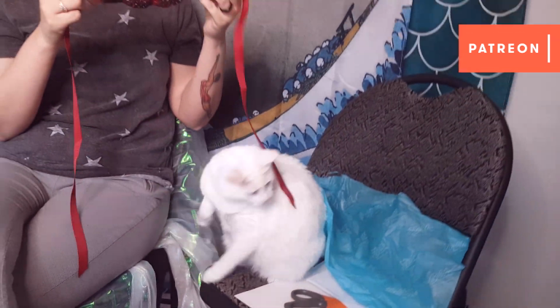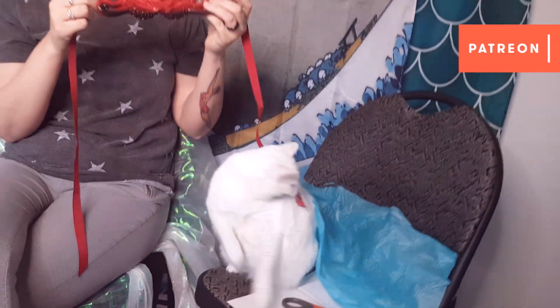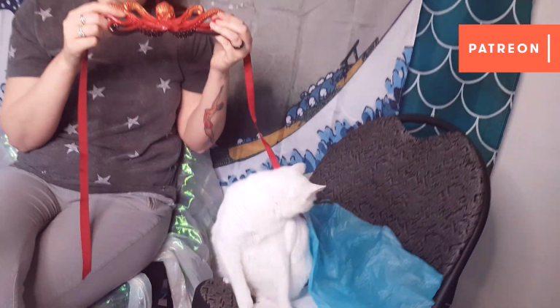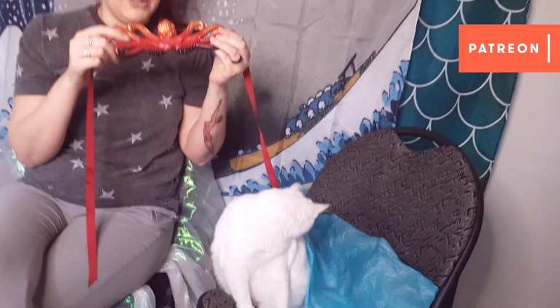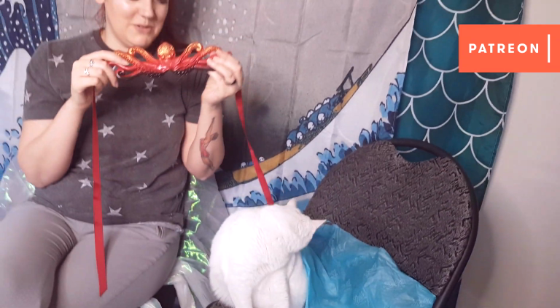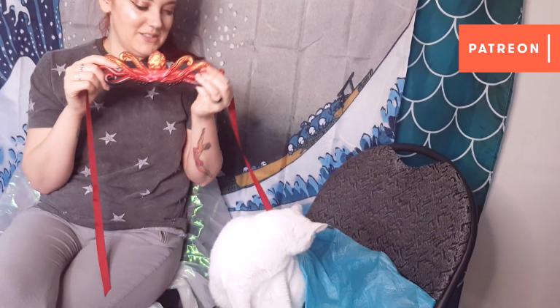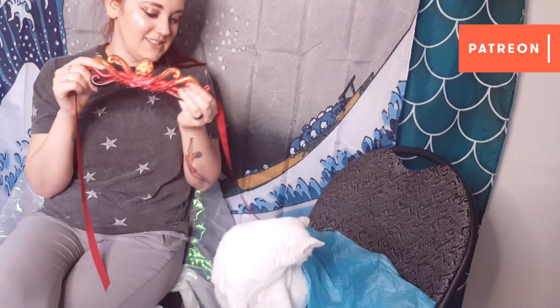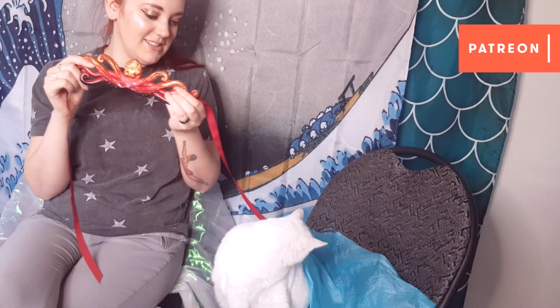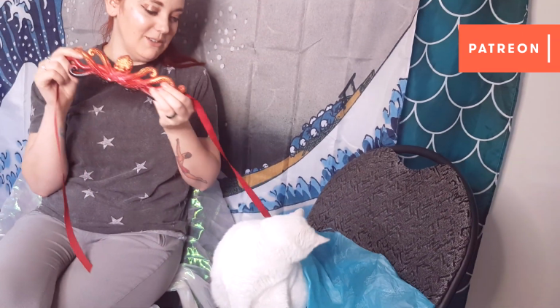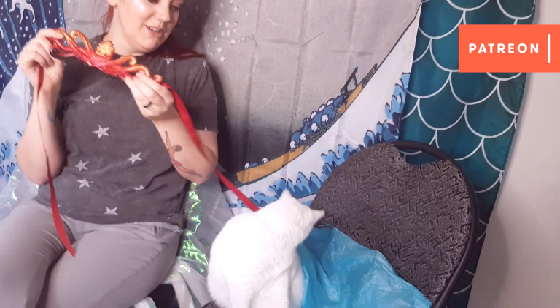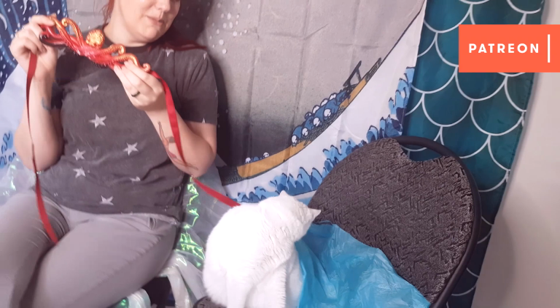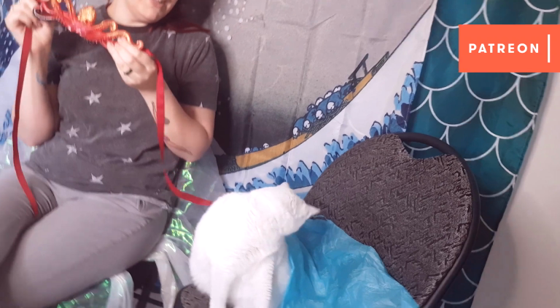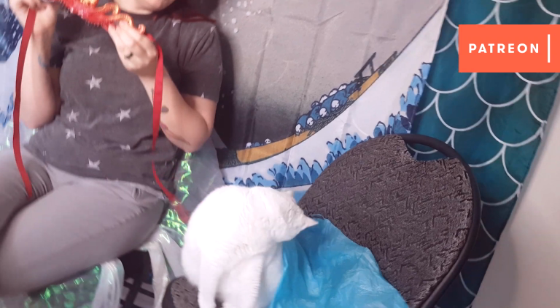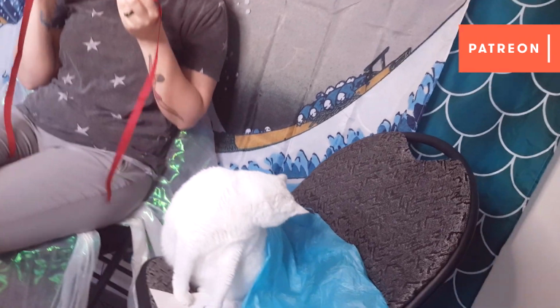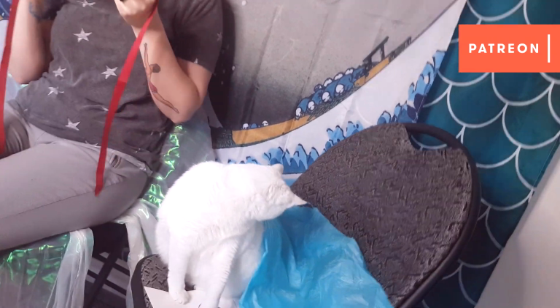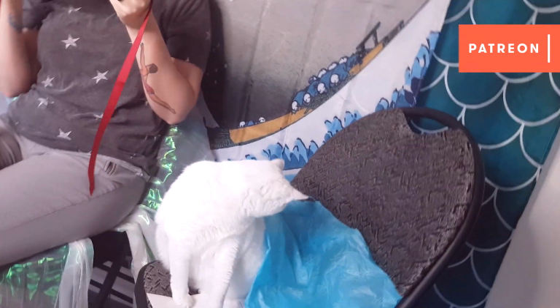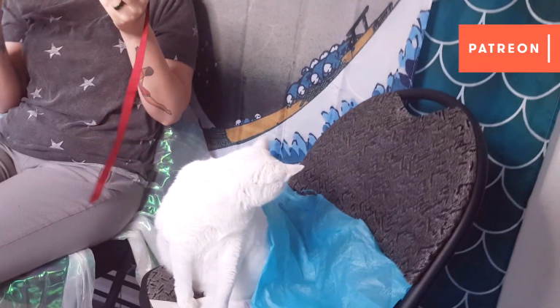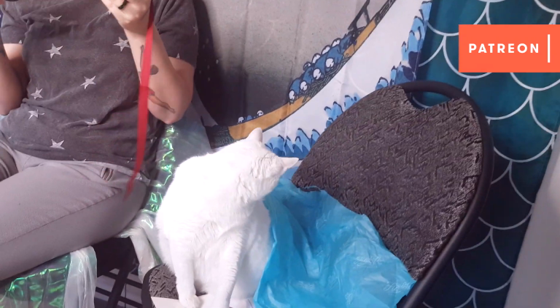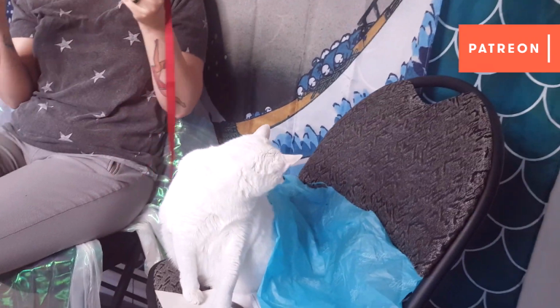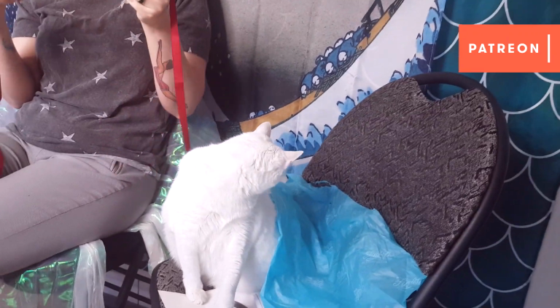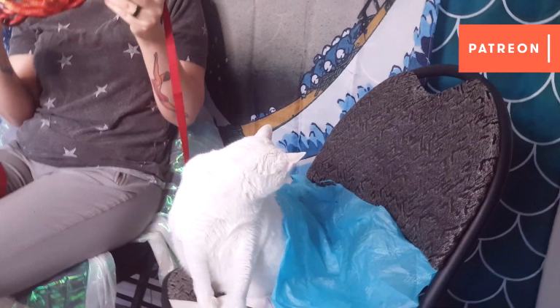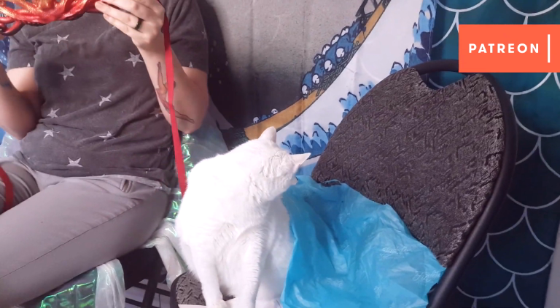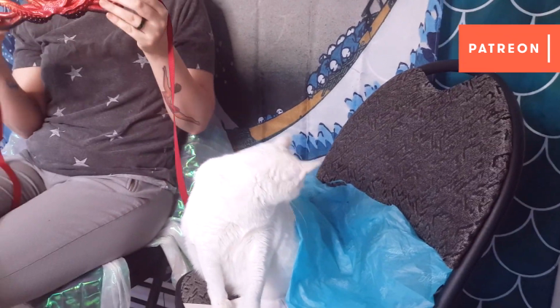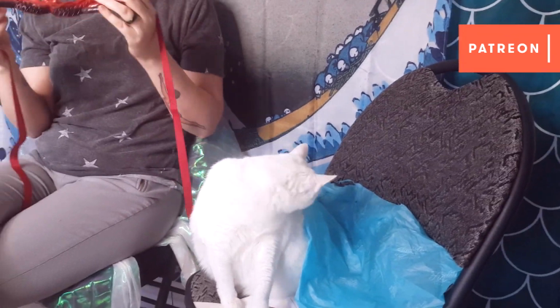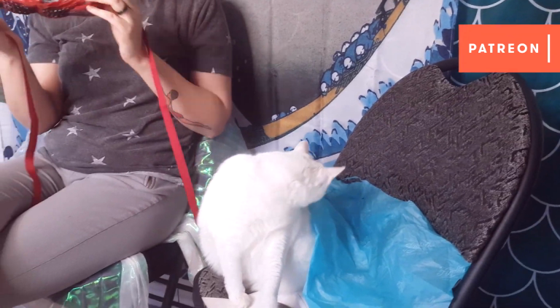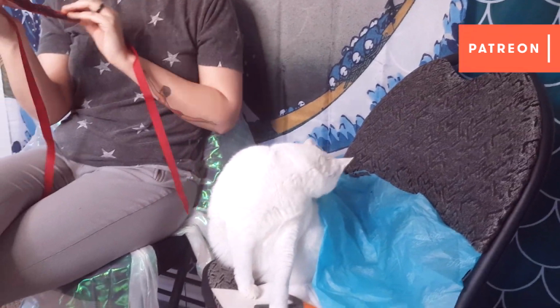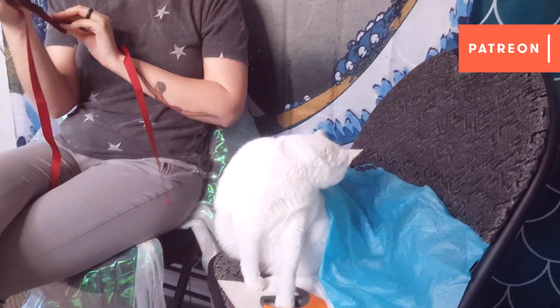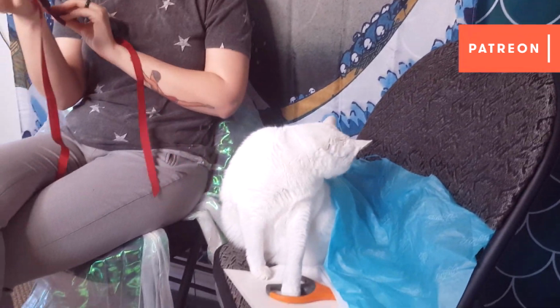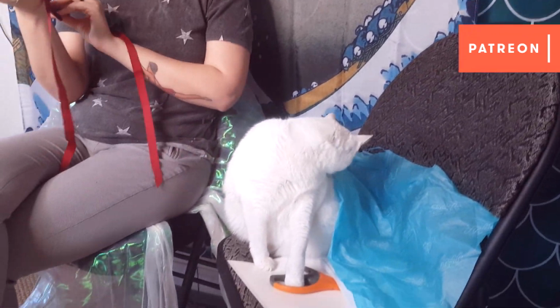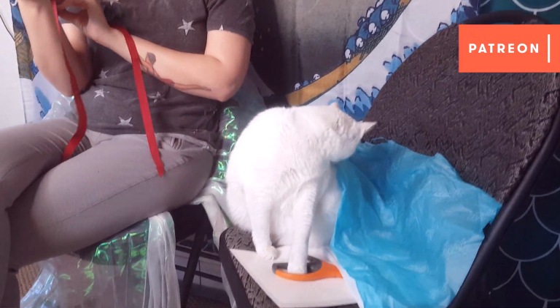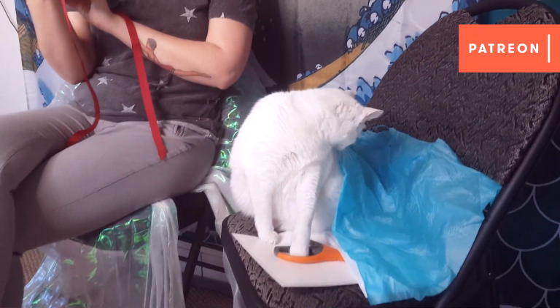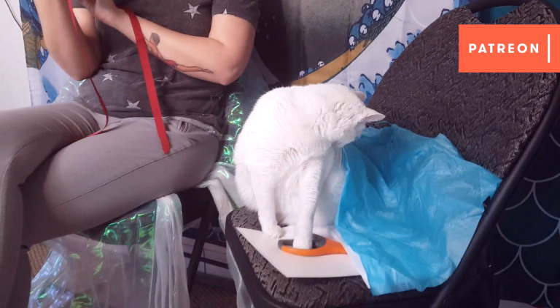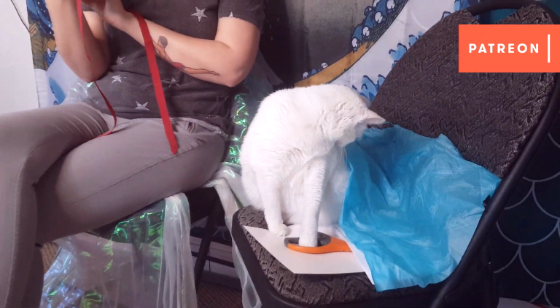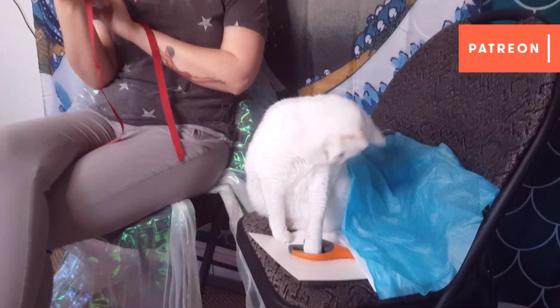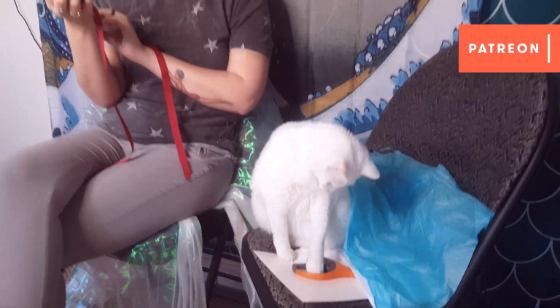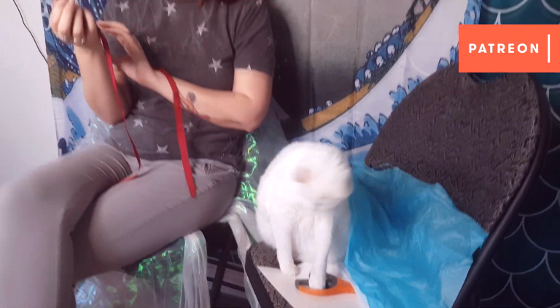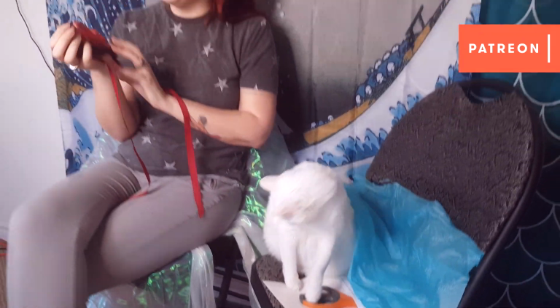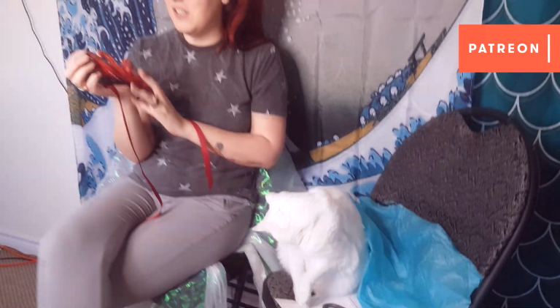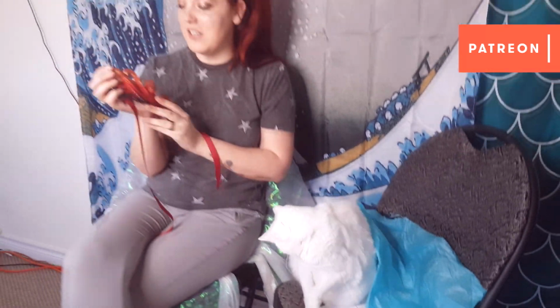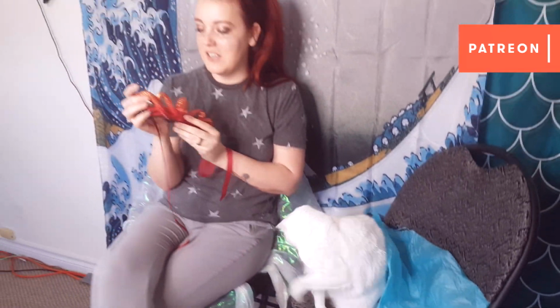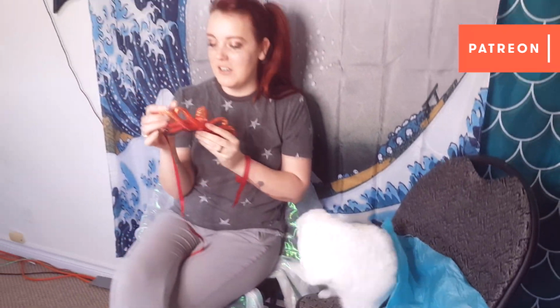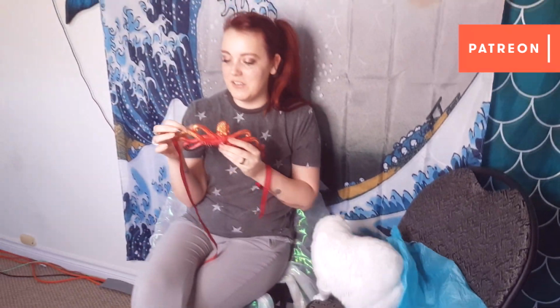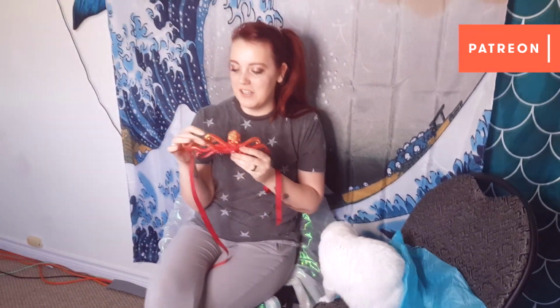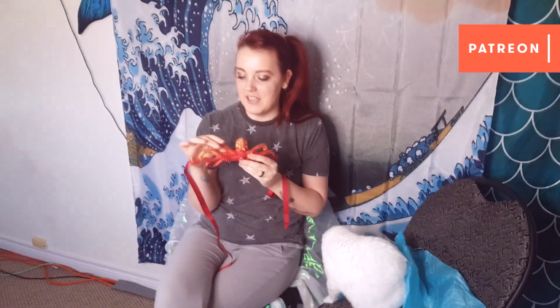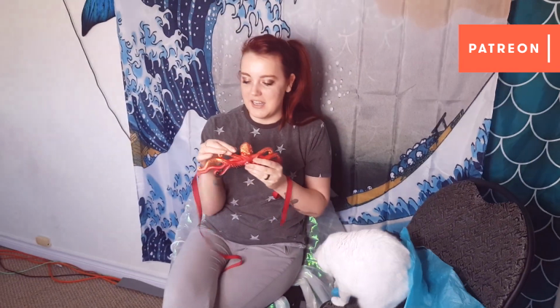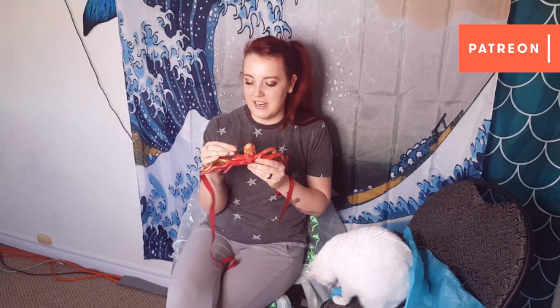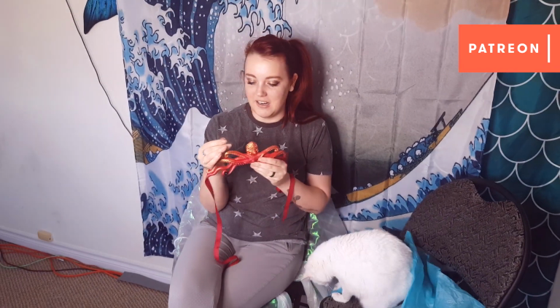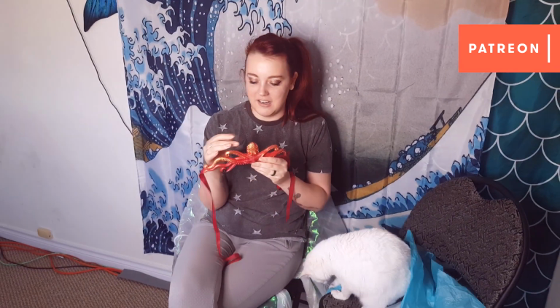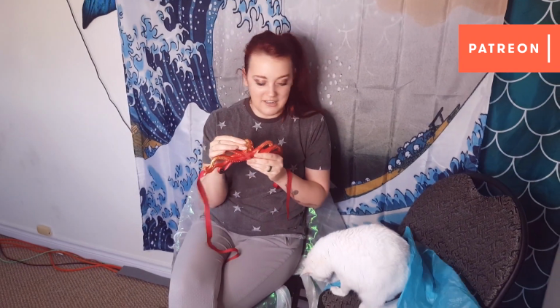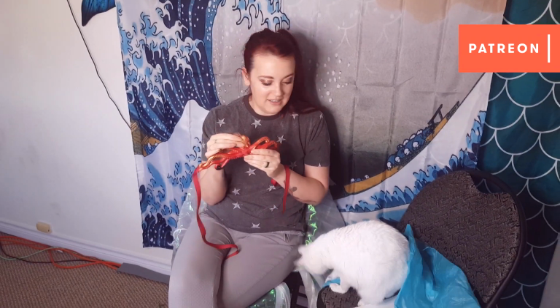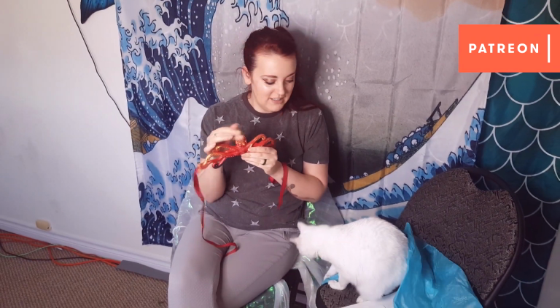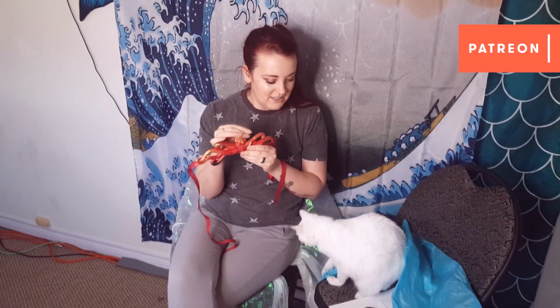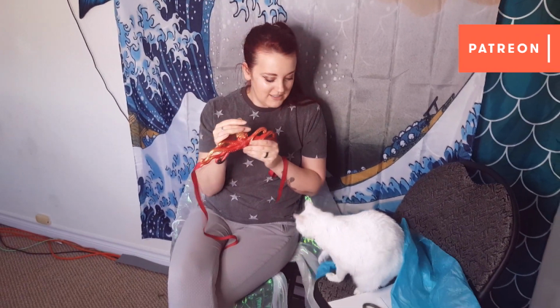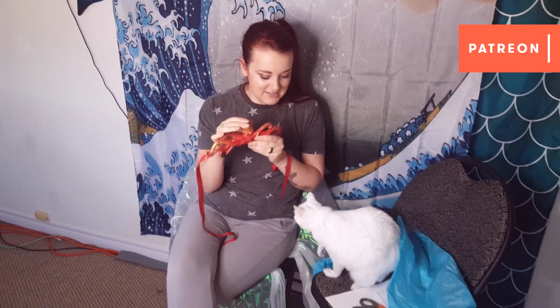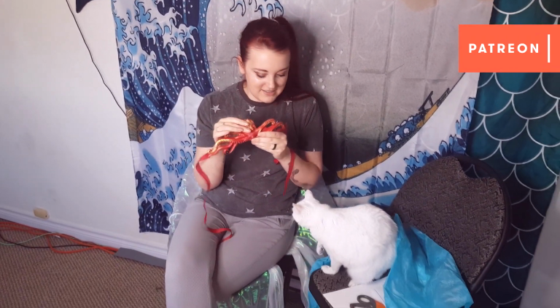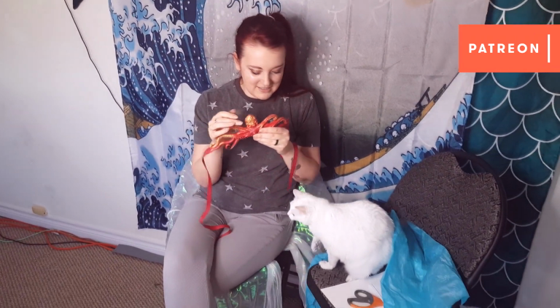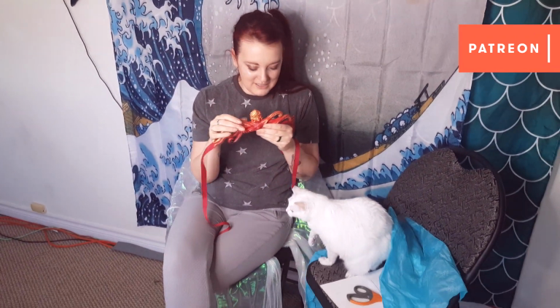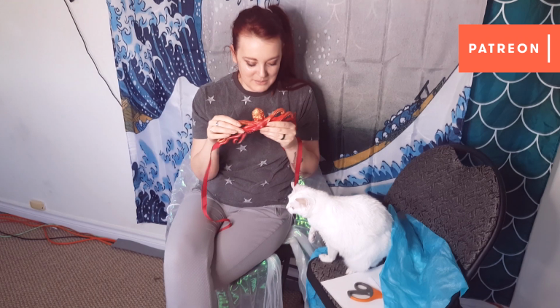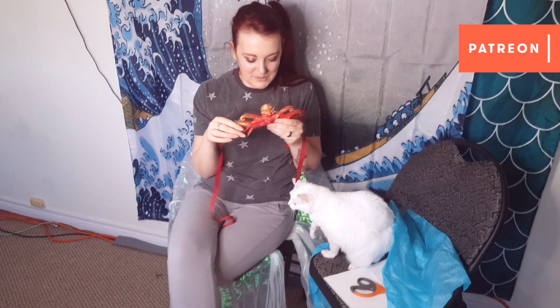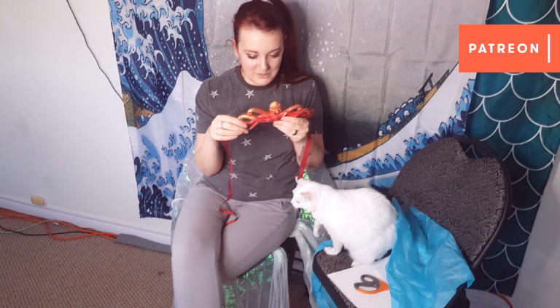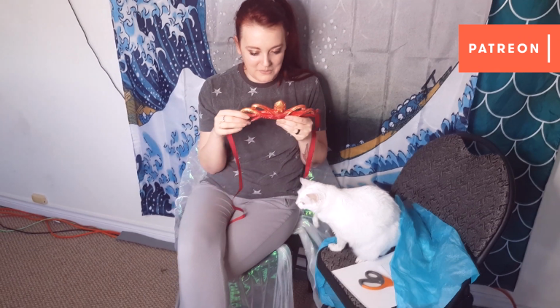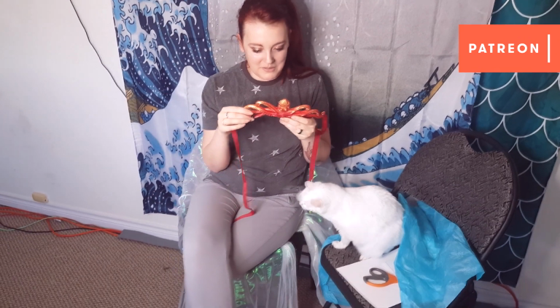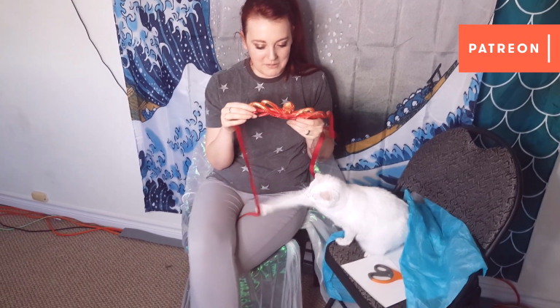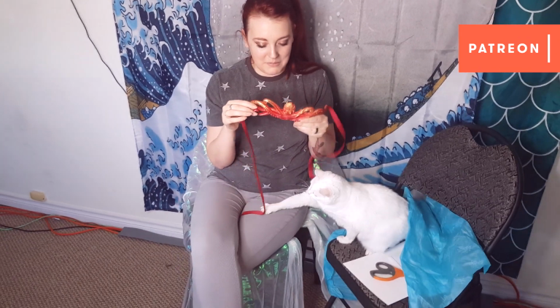All she wants is the ribbon. I've already sufficiently got it covered in cat hair.